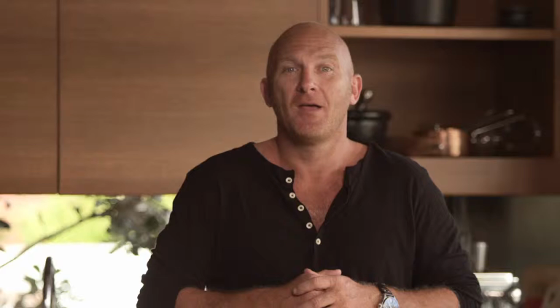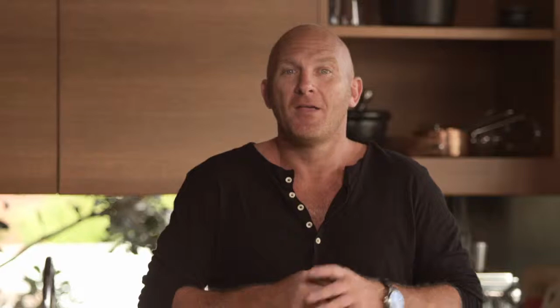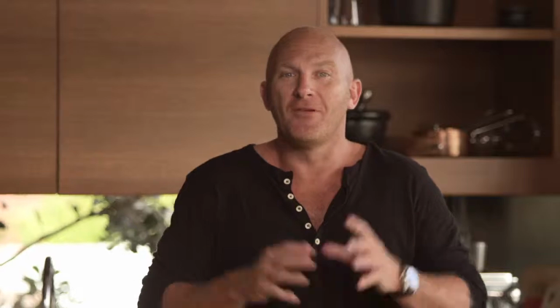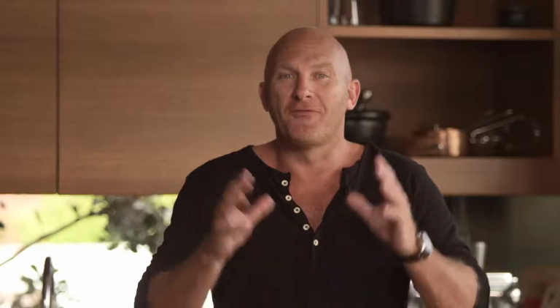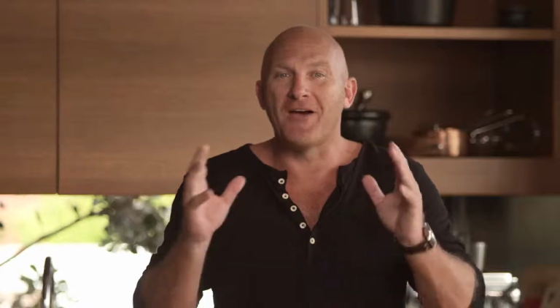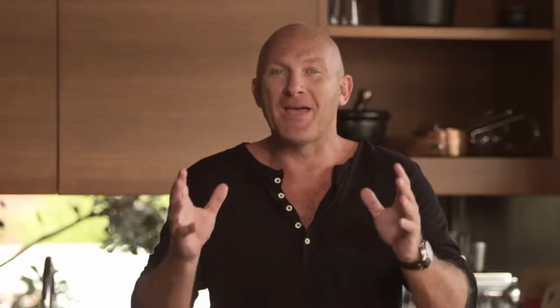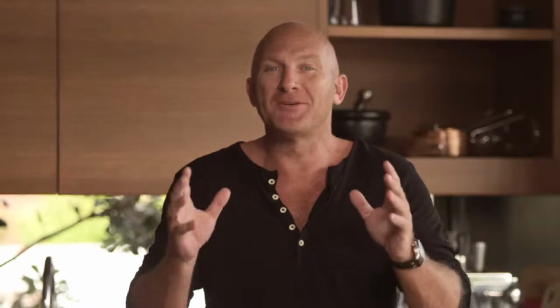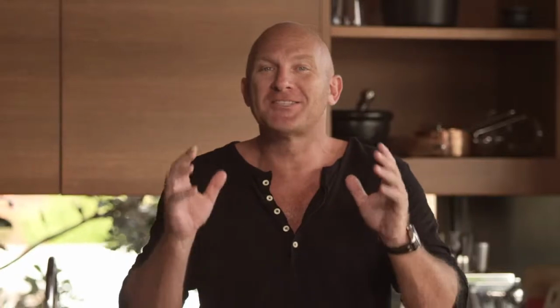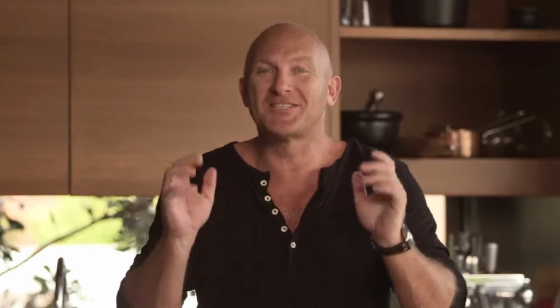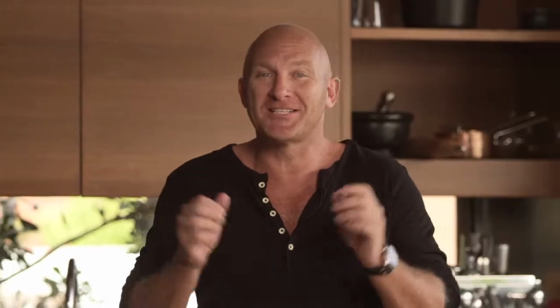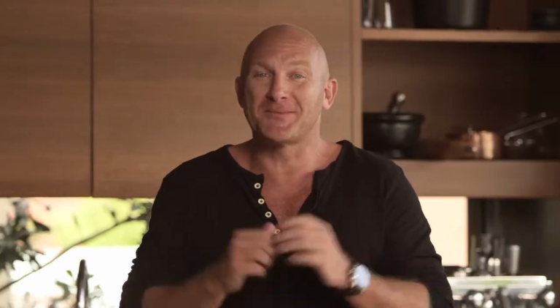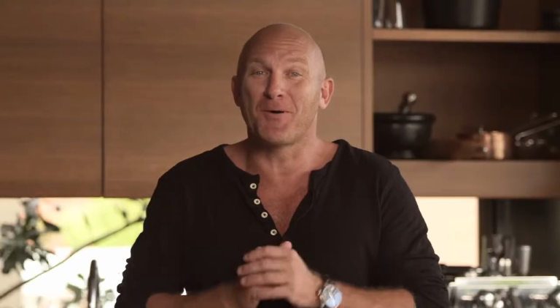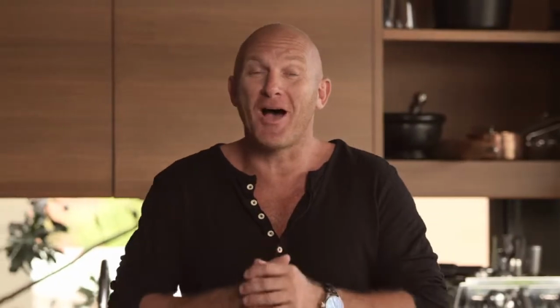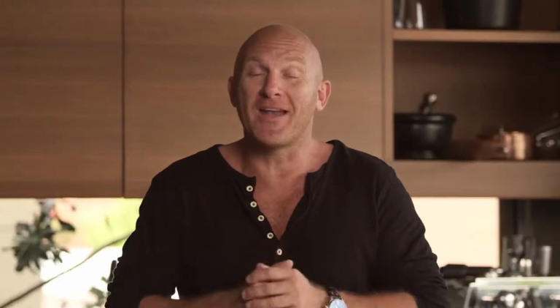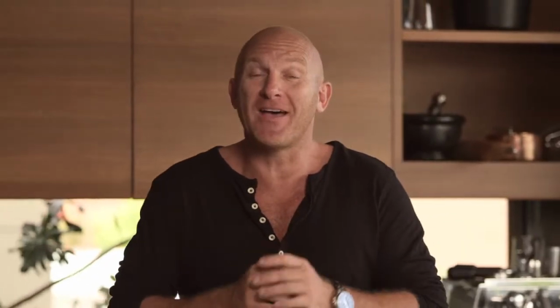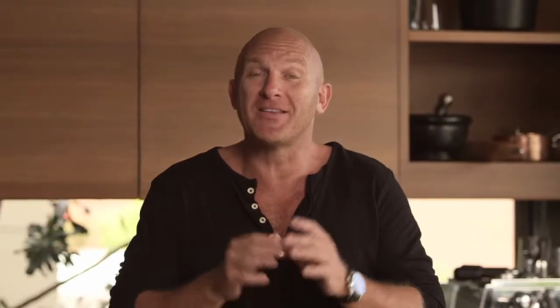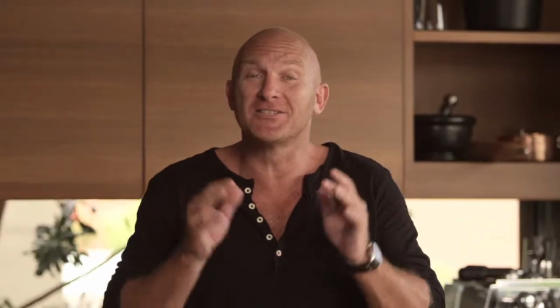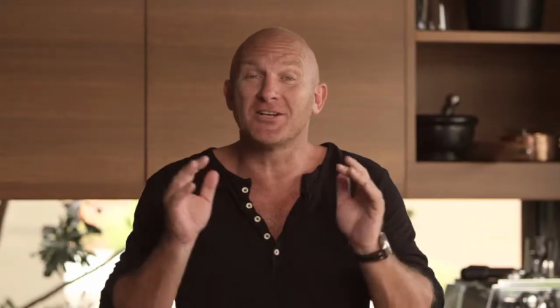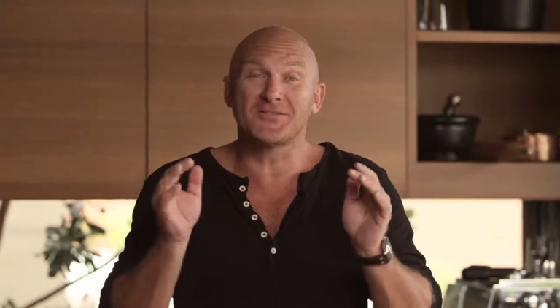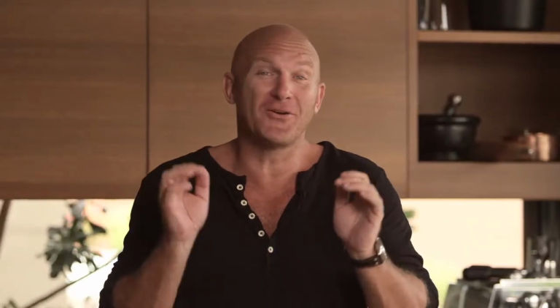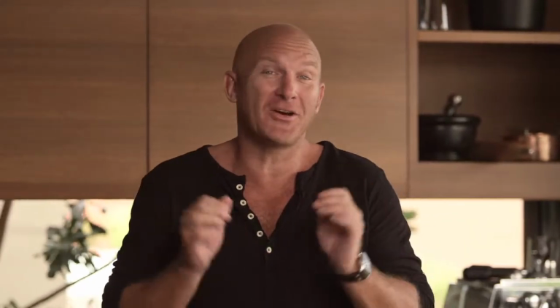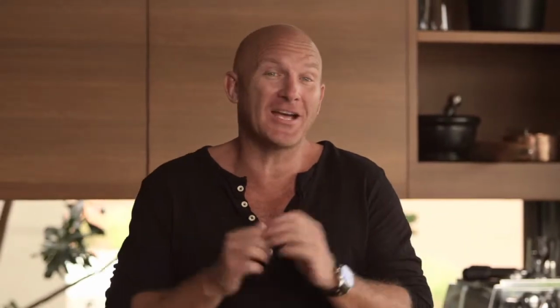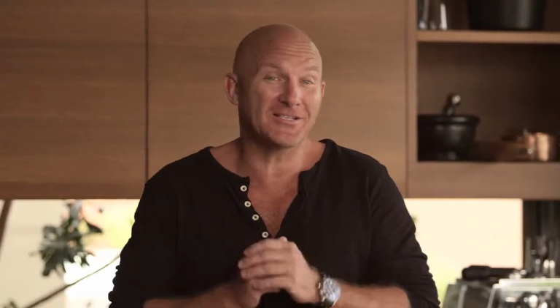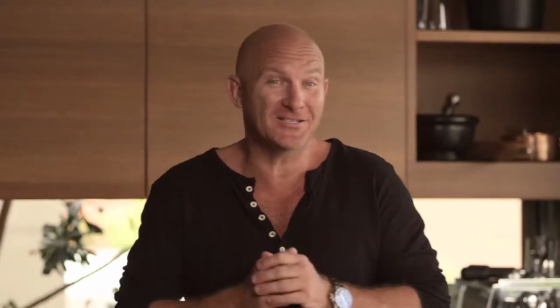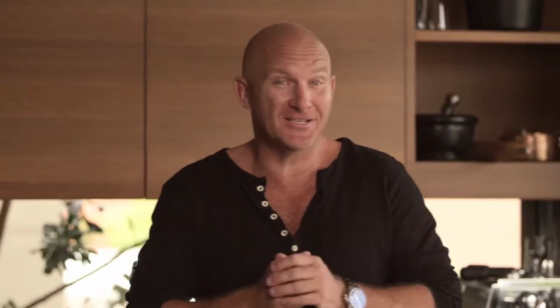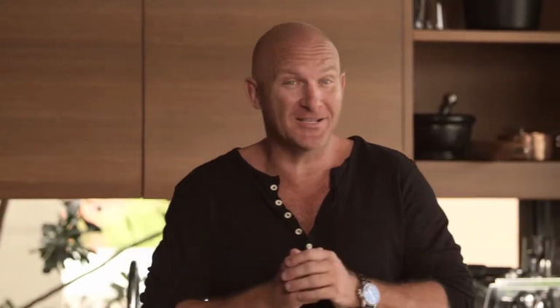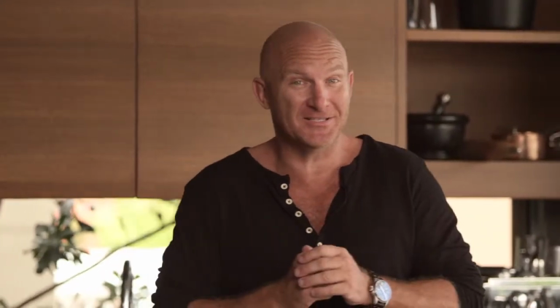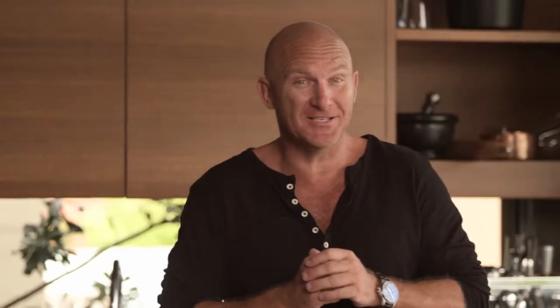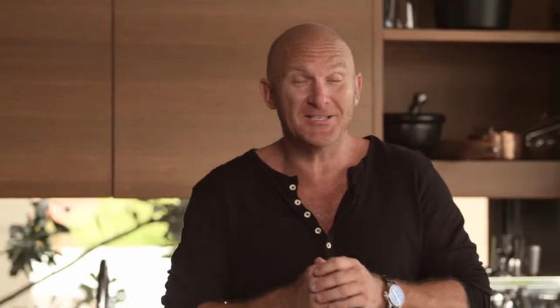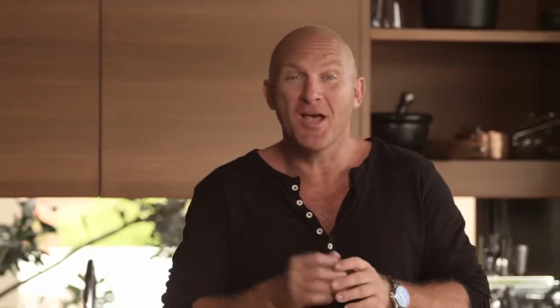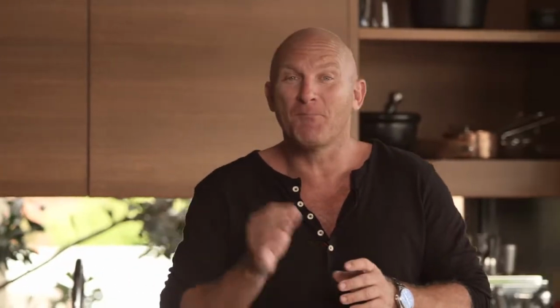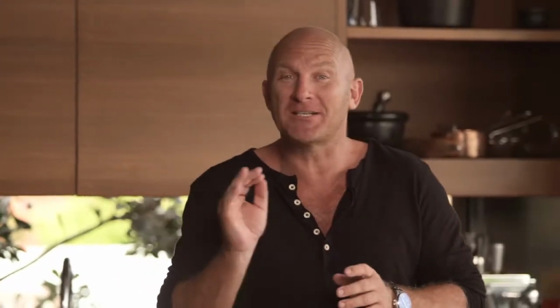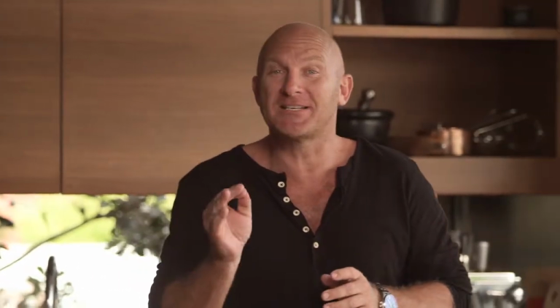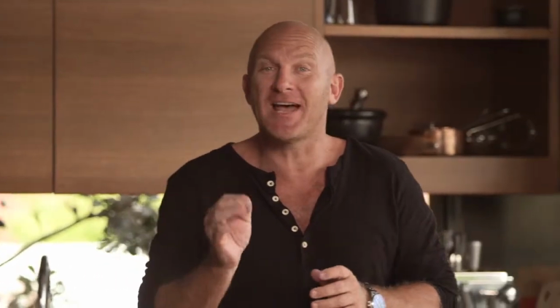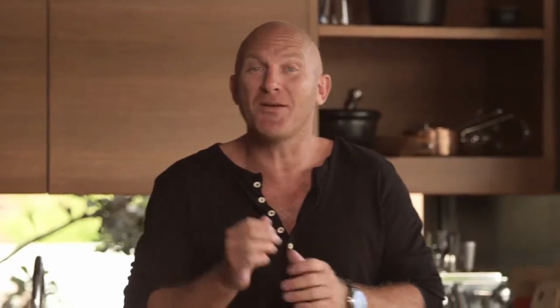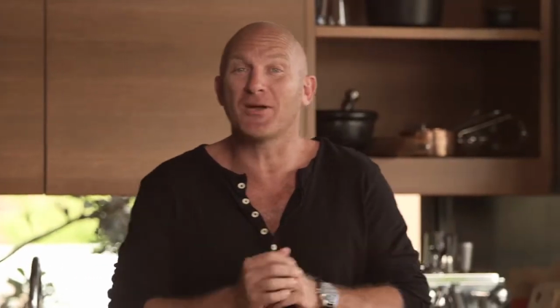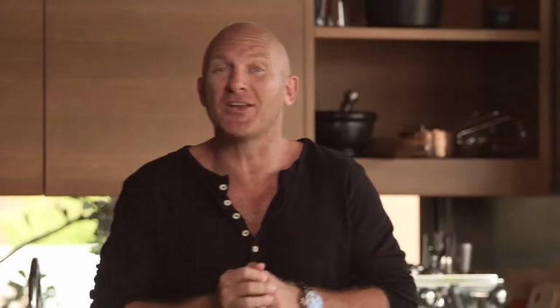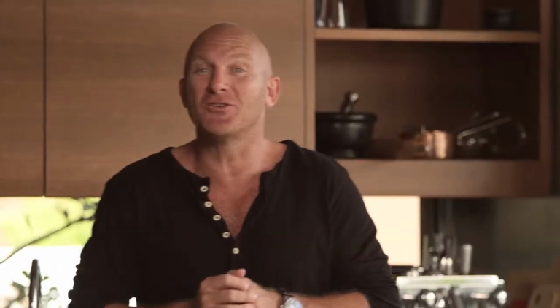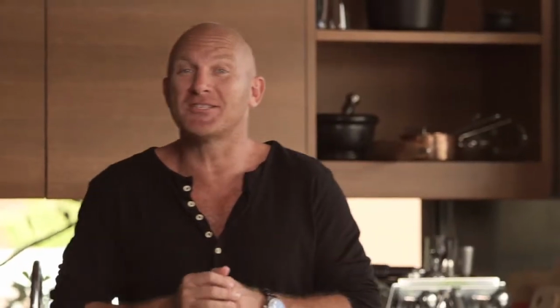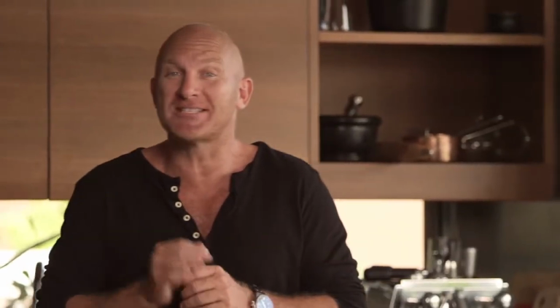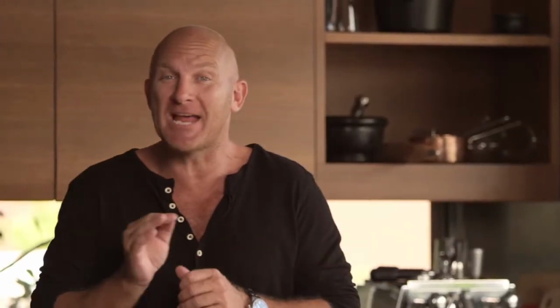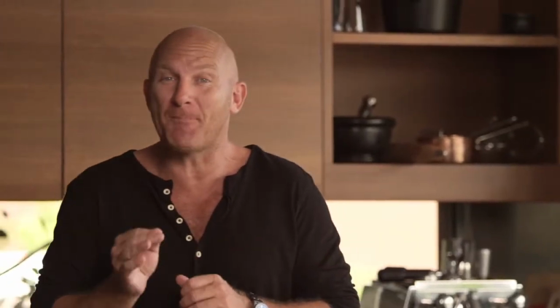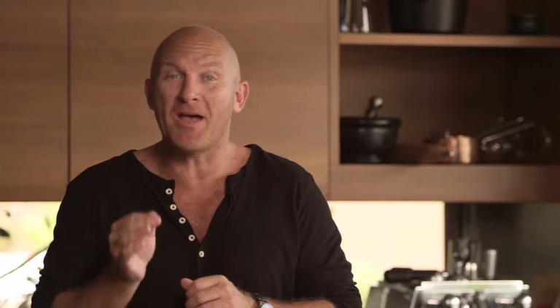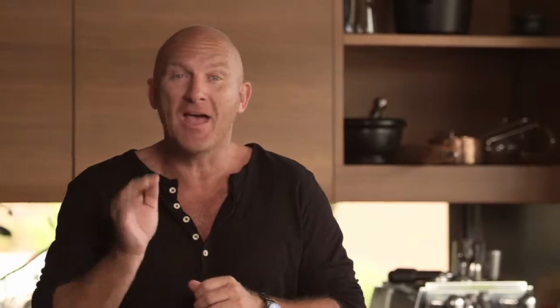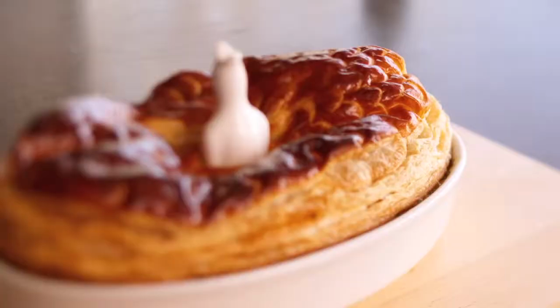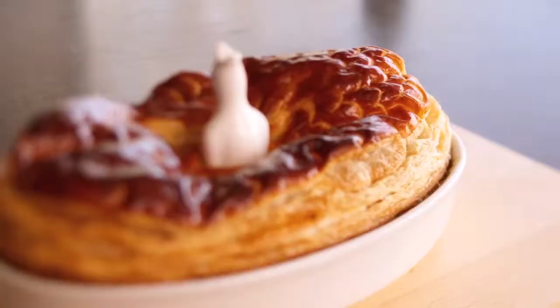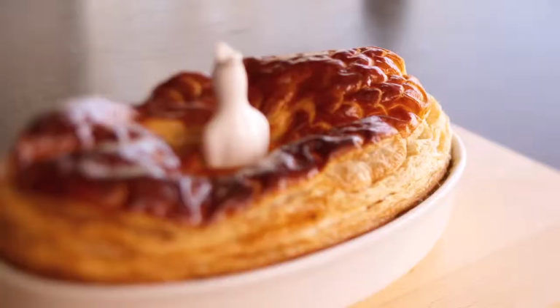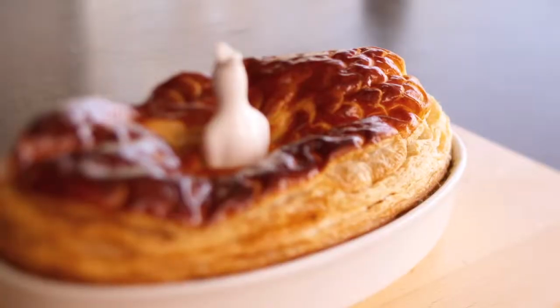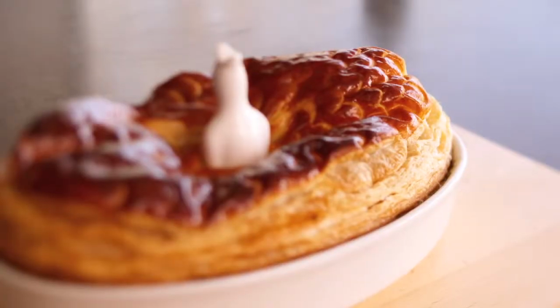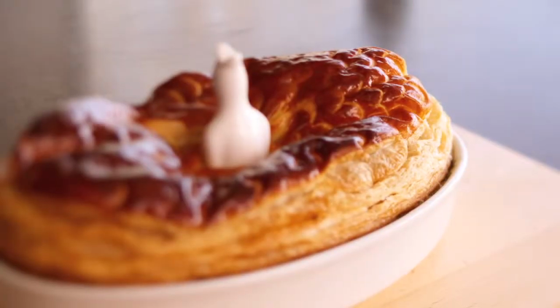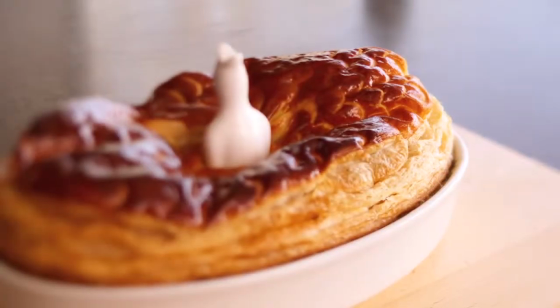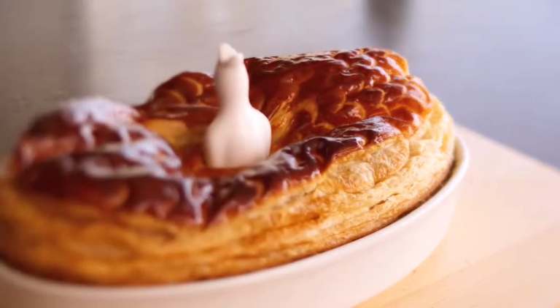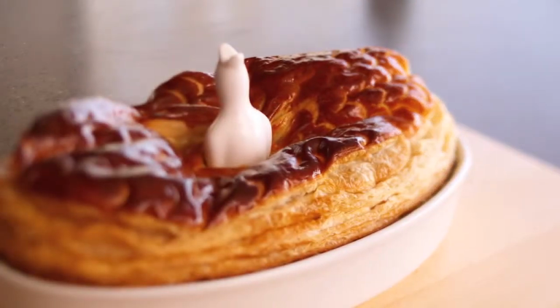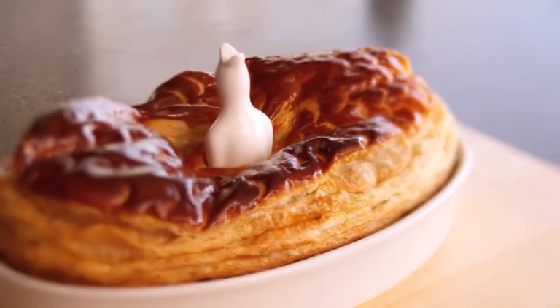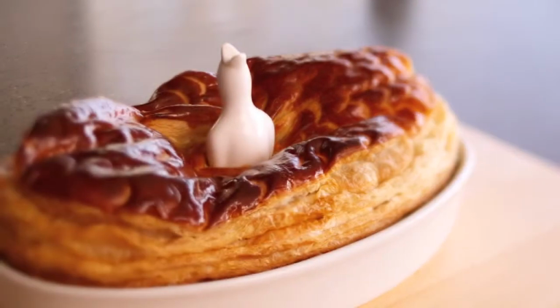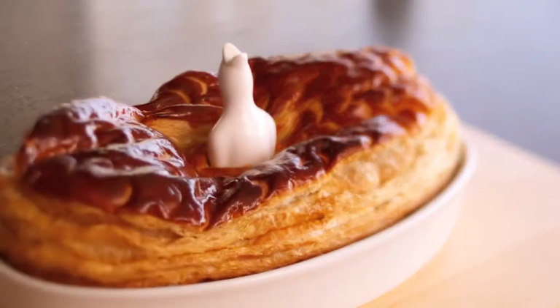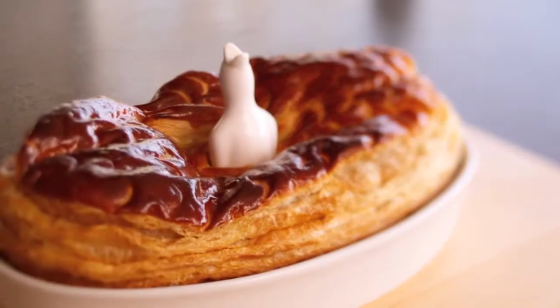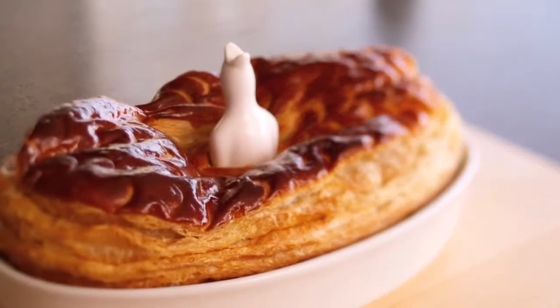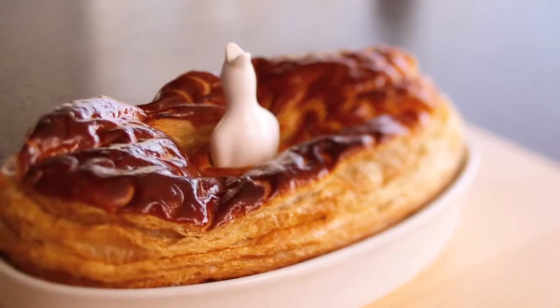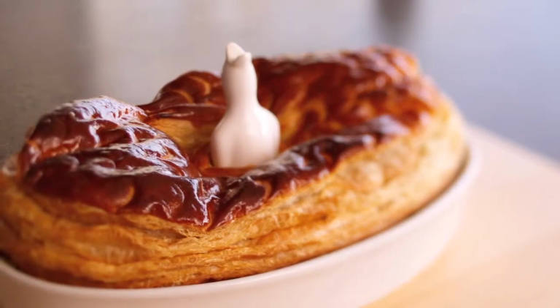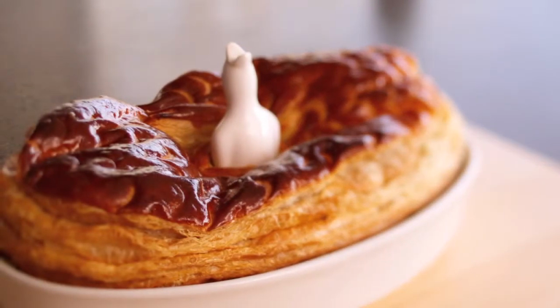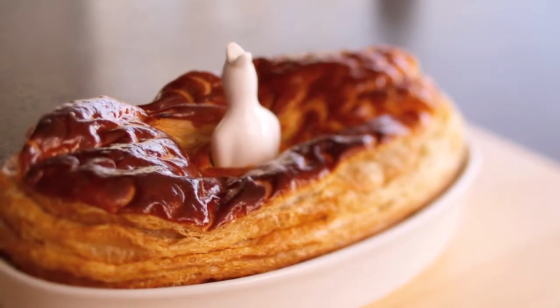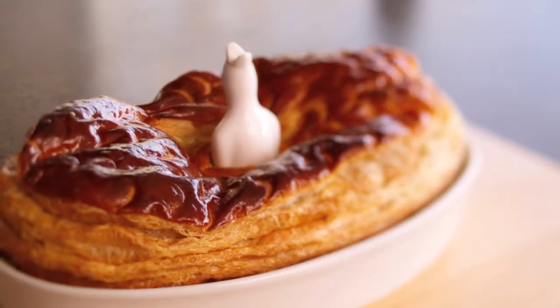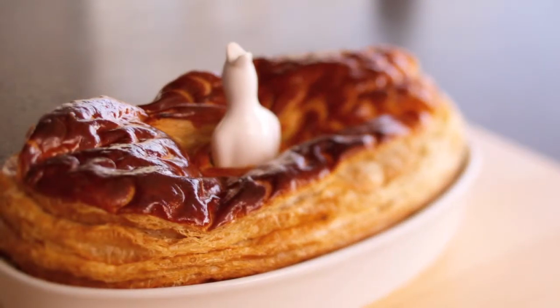The famous Chiswick pie. Now there's lots of variations in this dish, but today we're going to use snapper and scallops. But first of all, we're going to make the base.